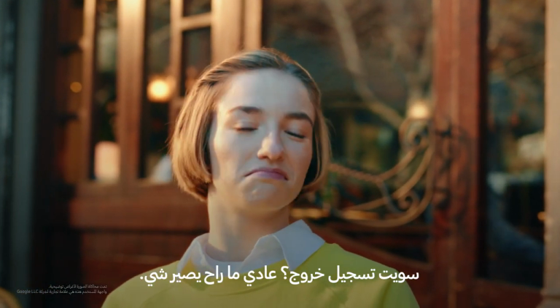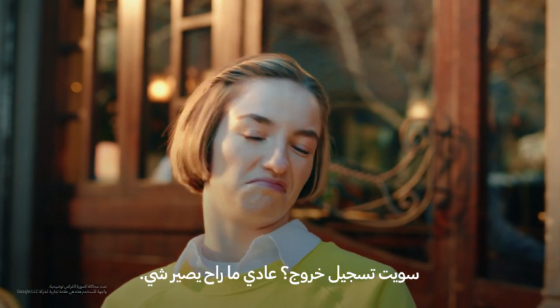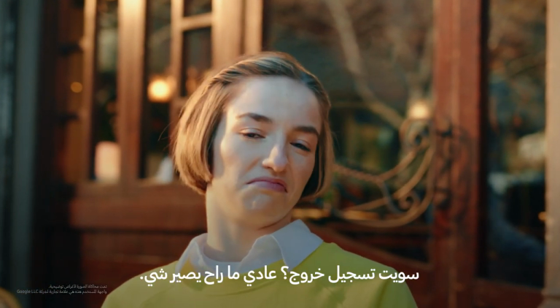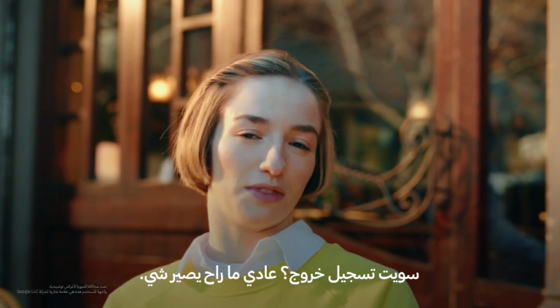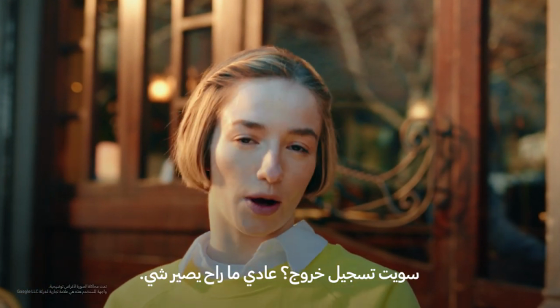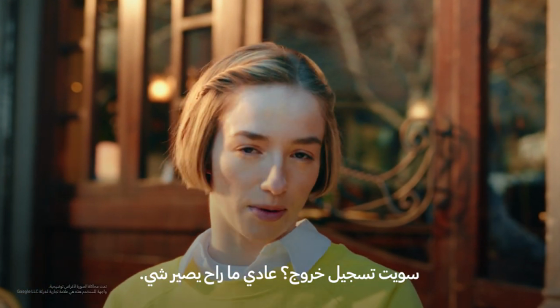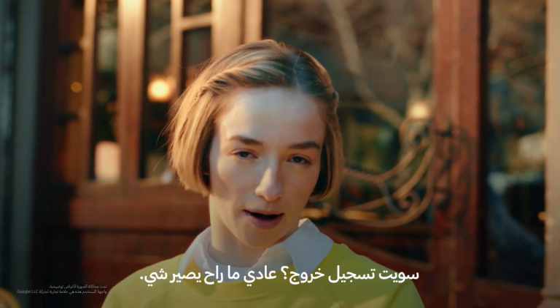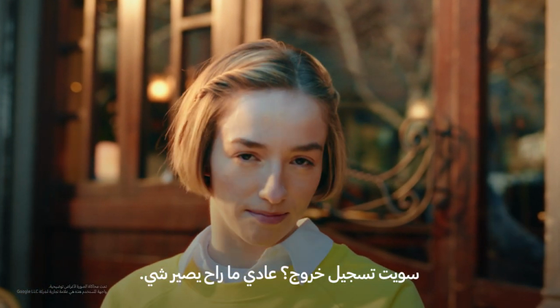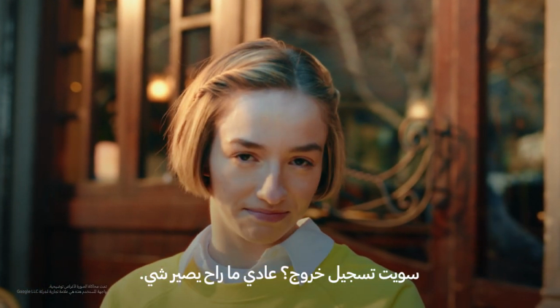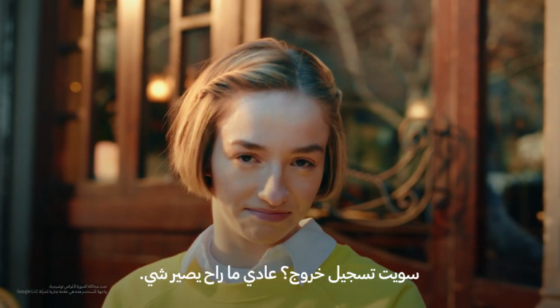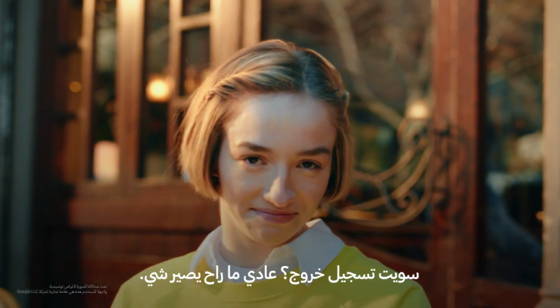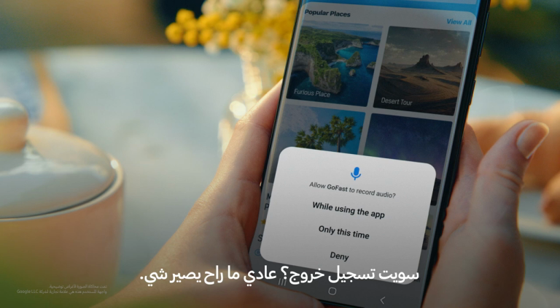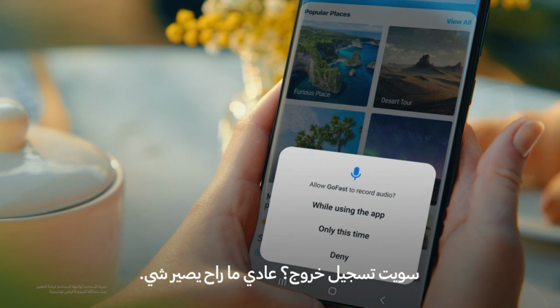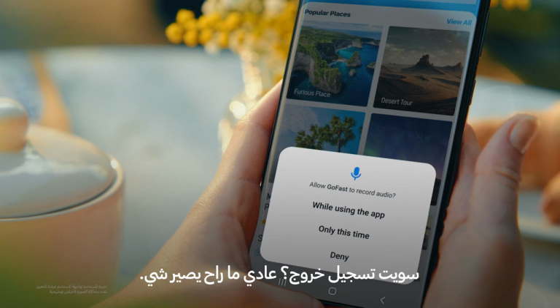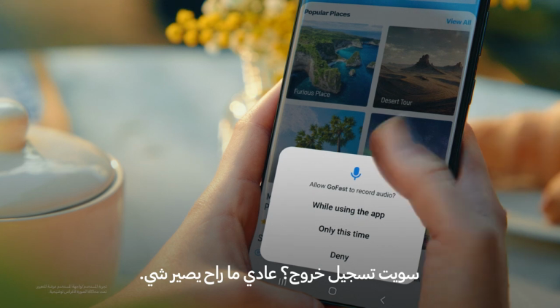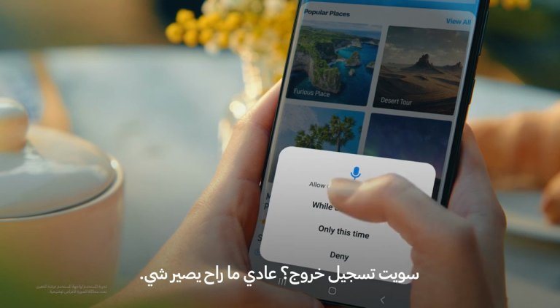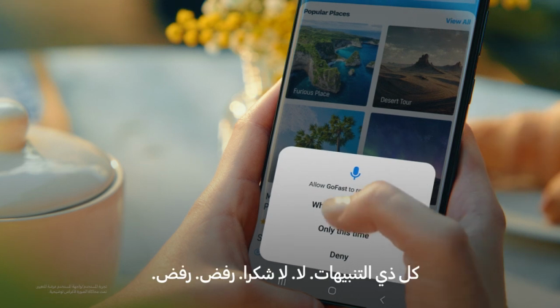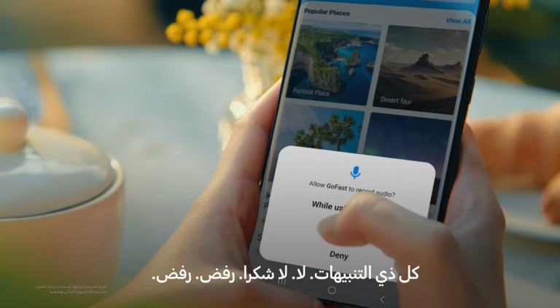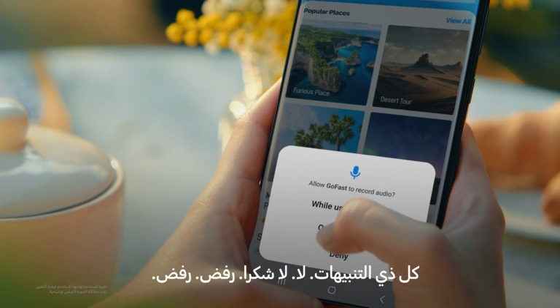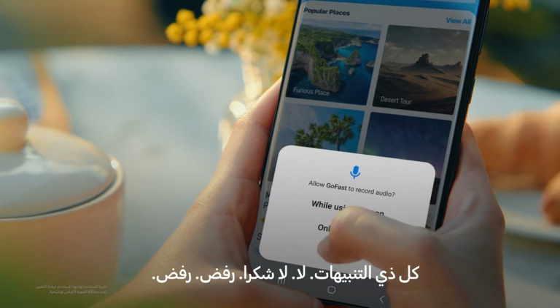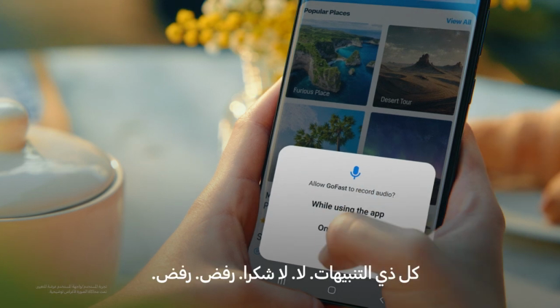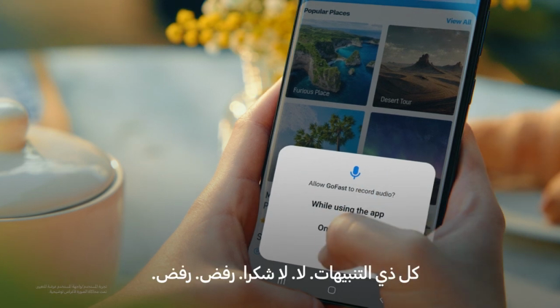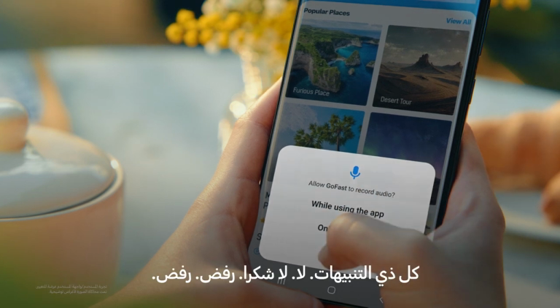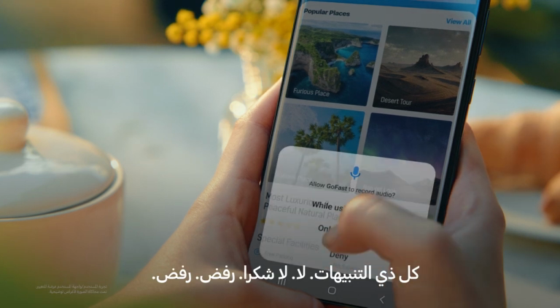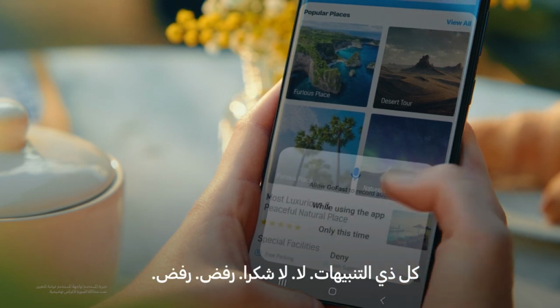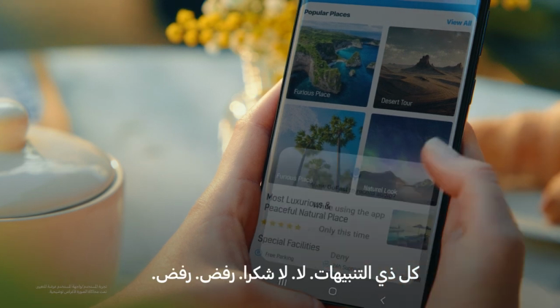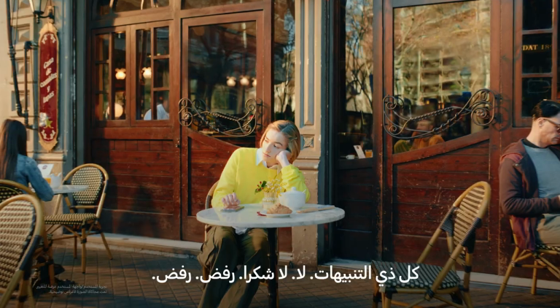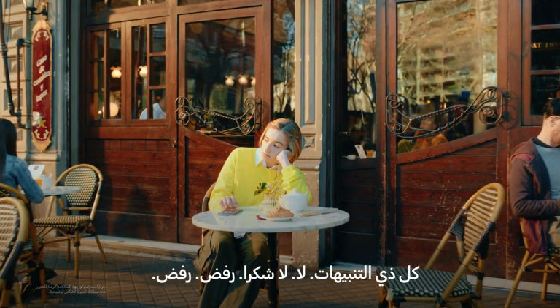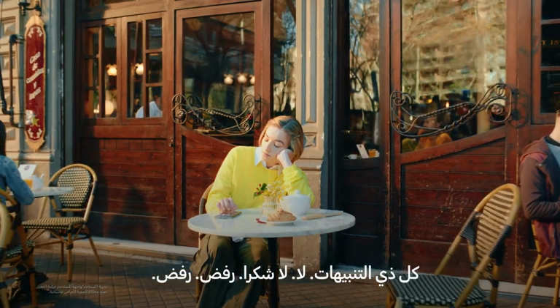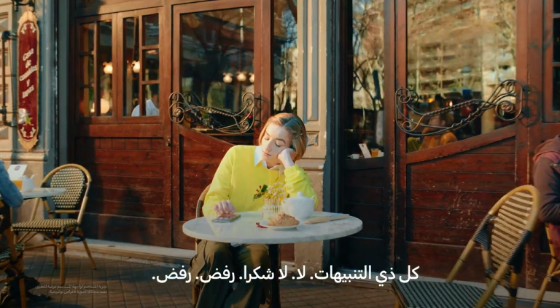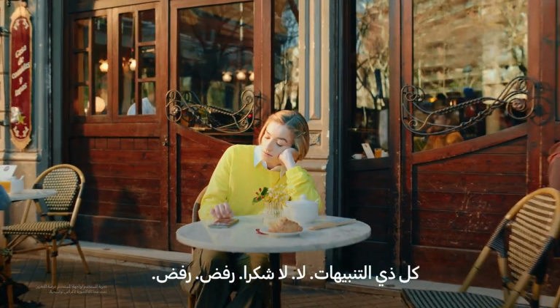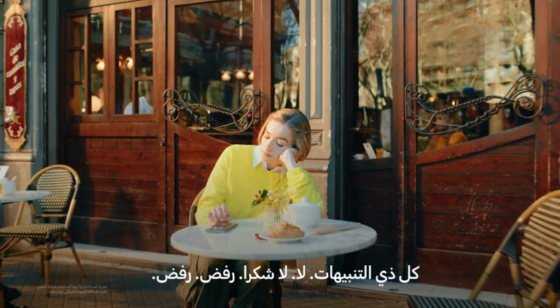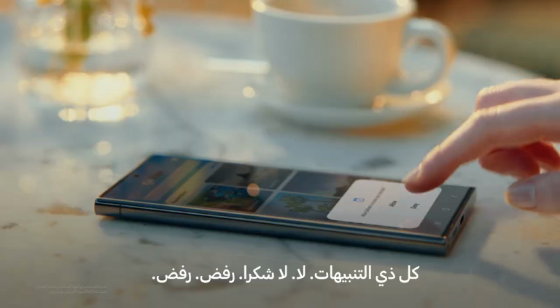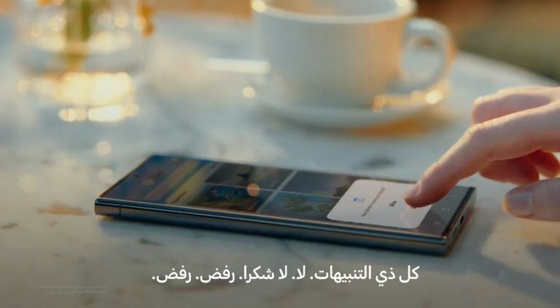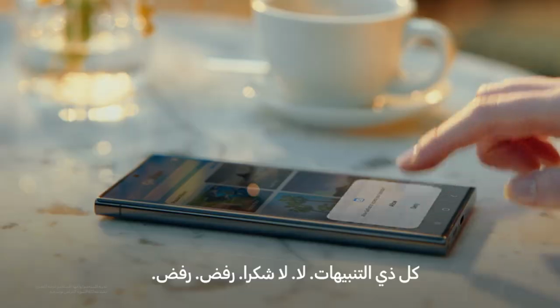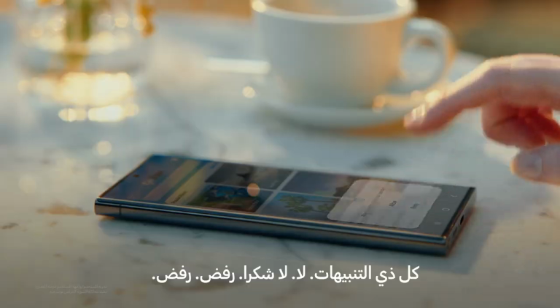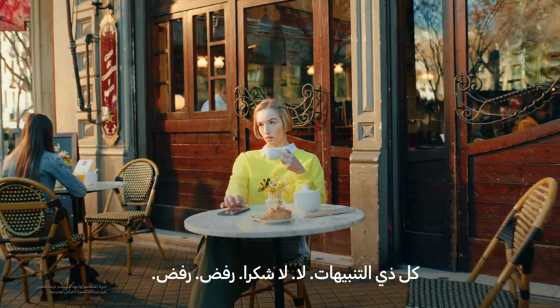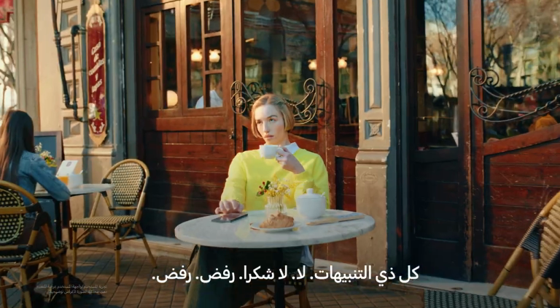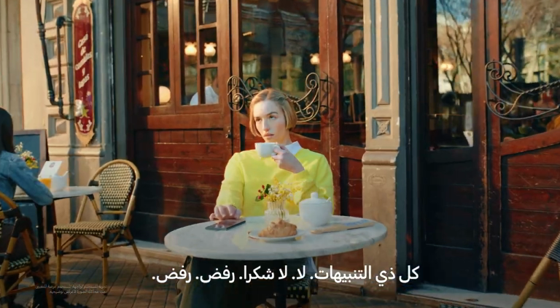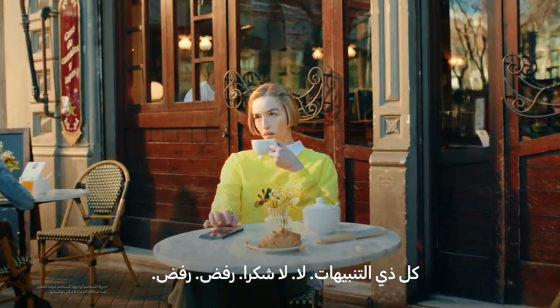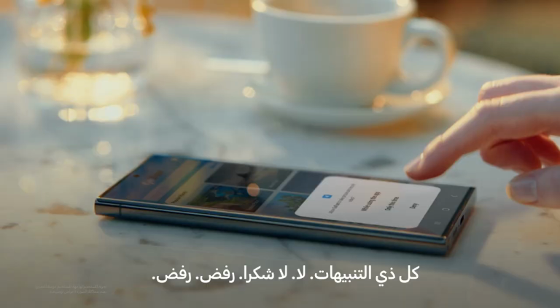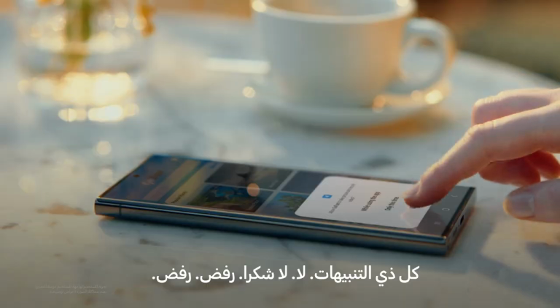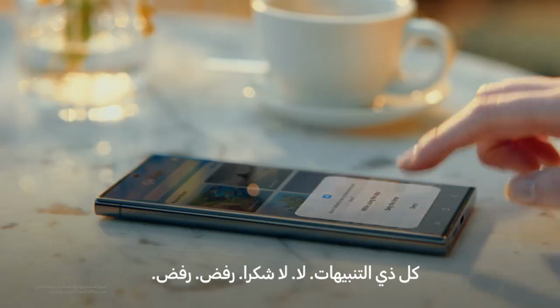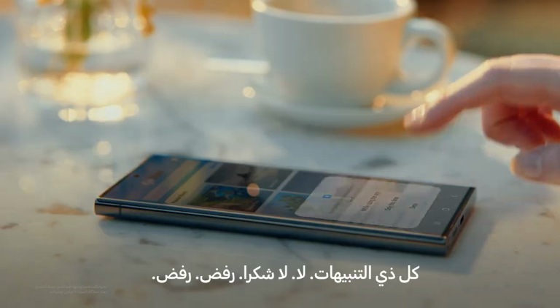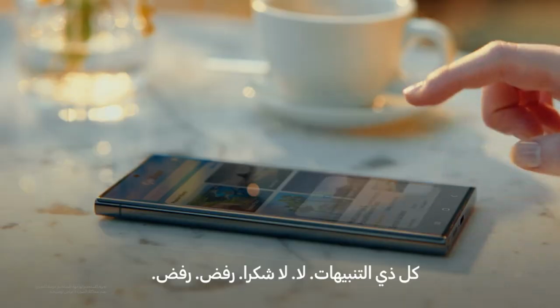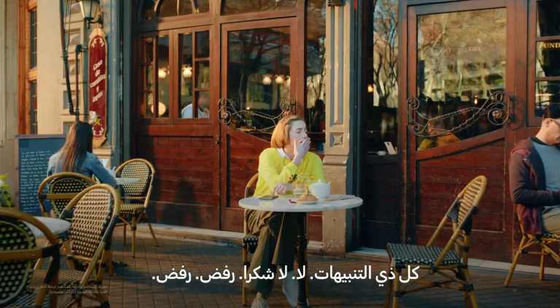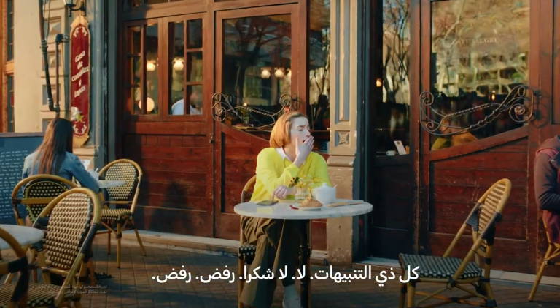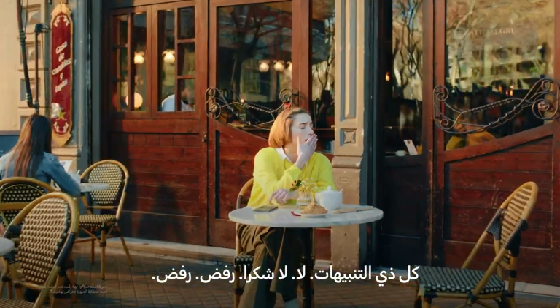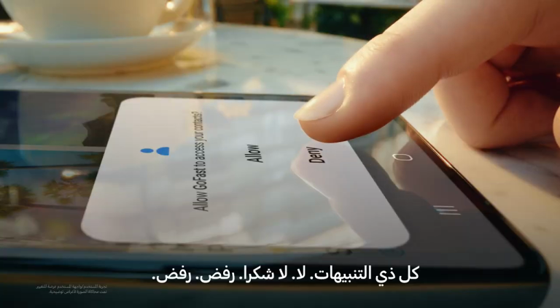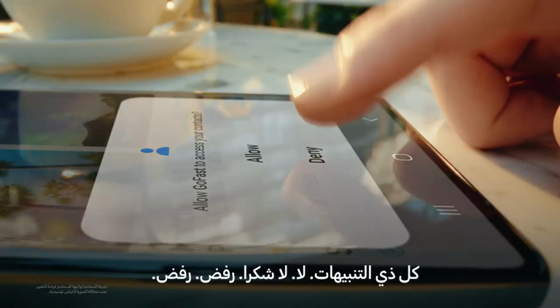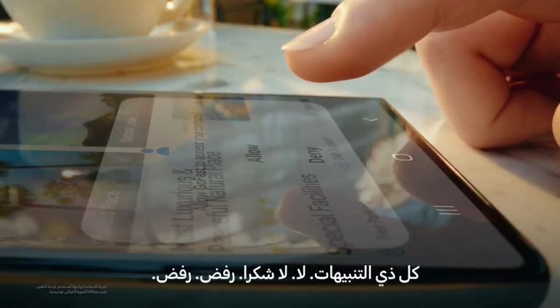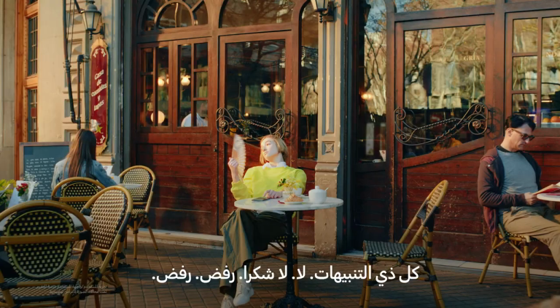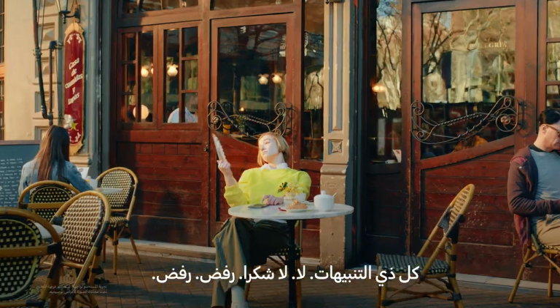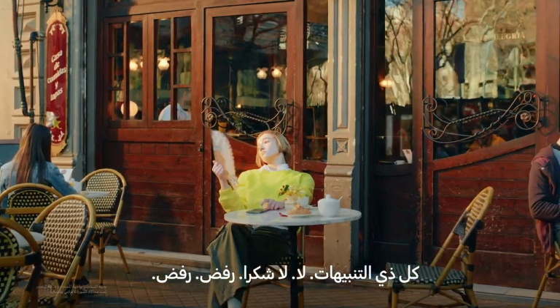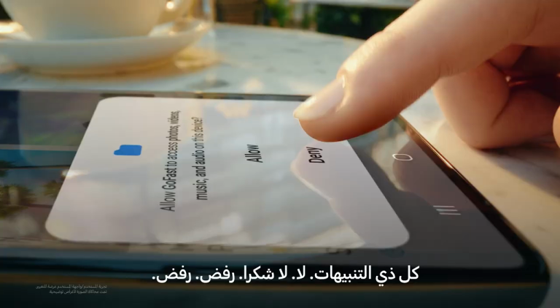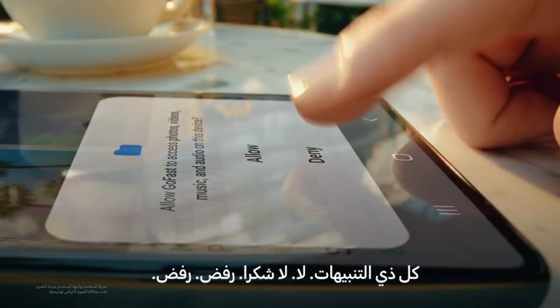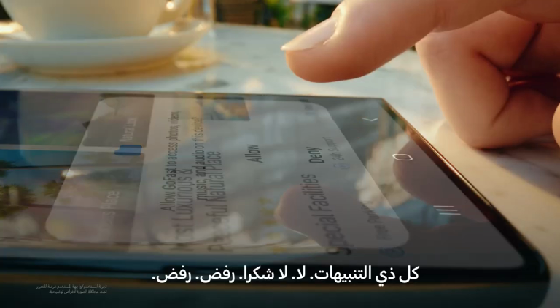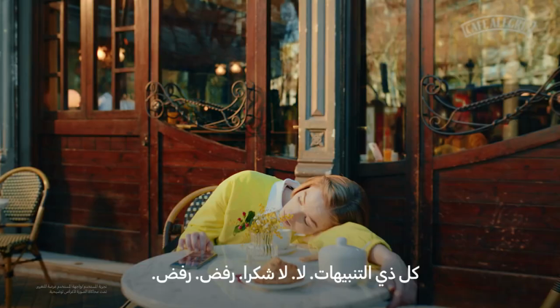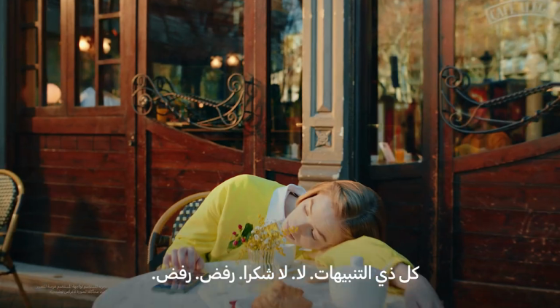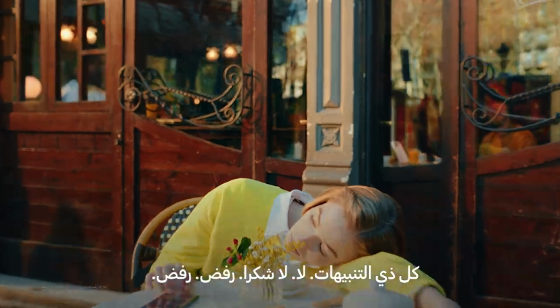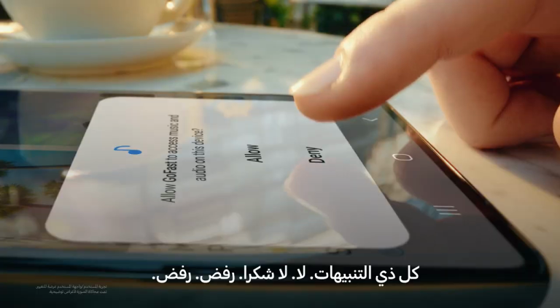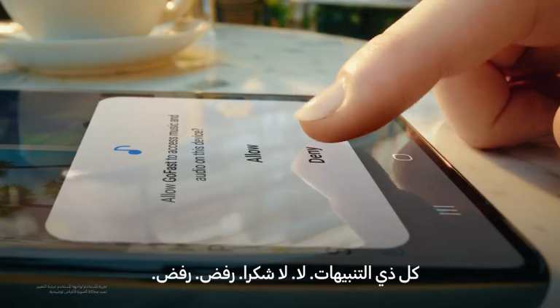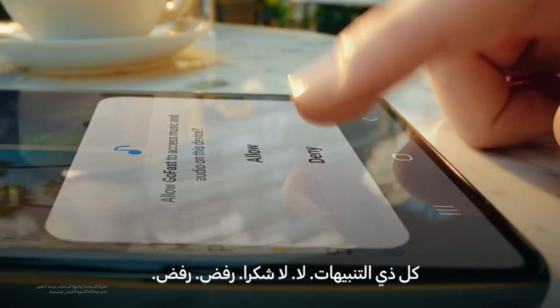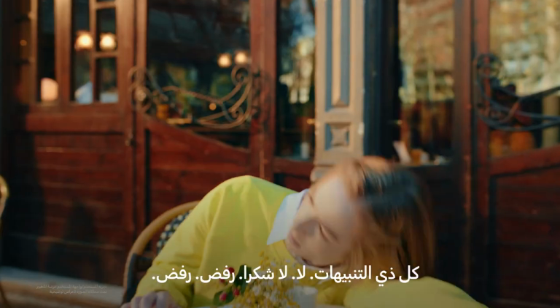No problem. All these permissions? Nope. No thank you. Deny. Deny.